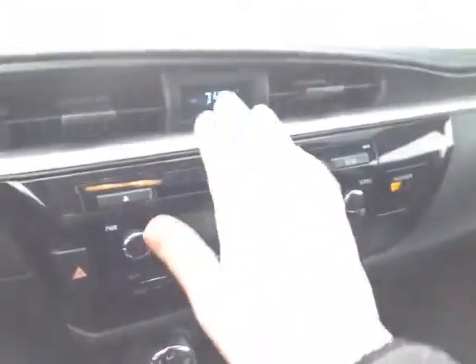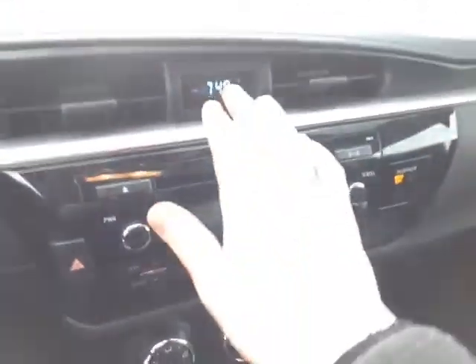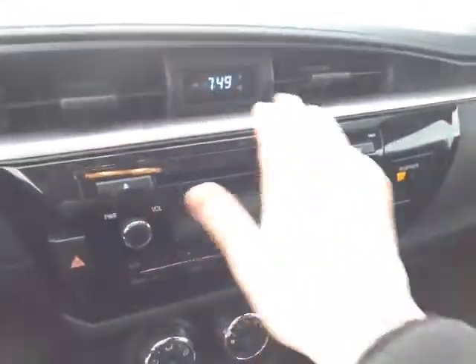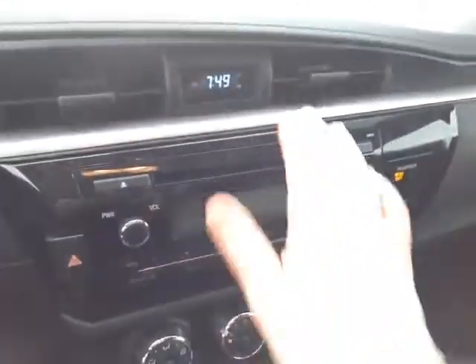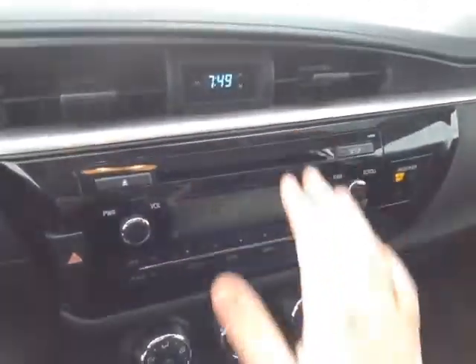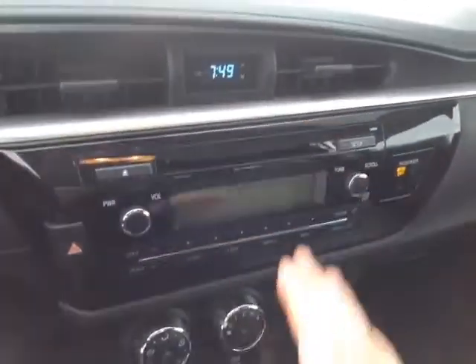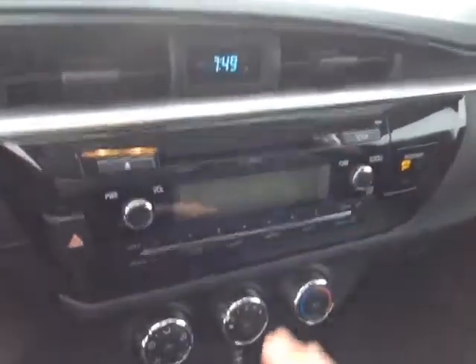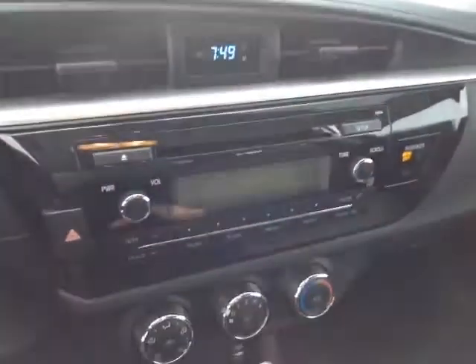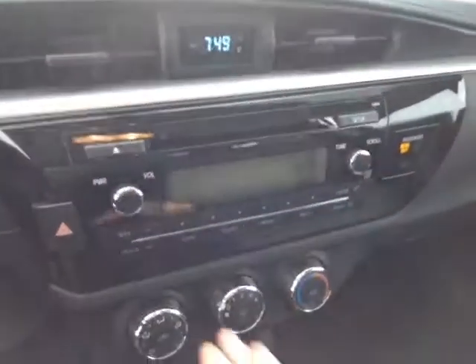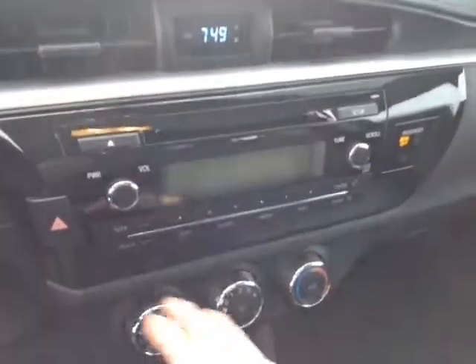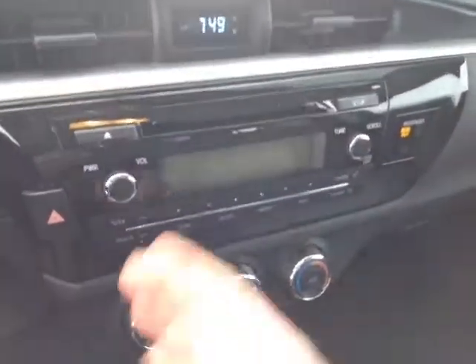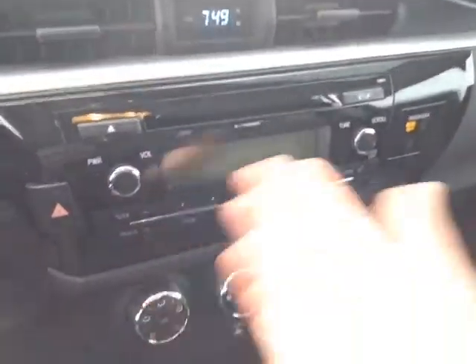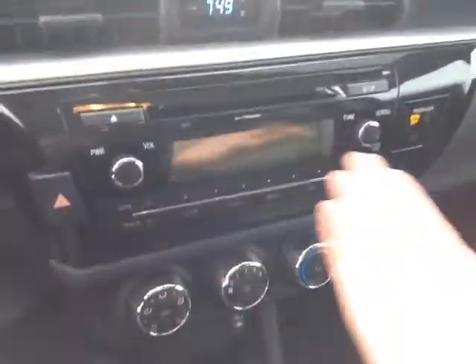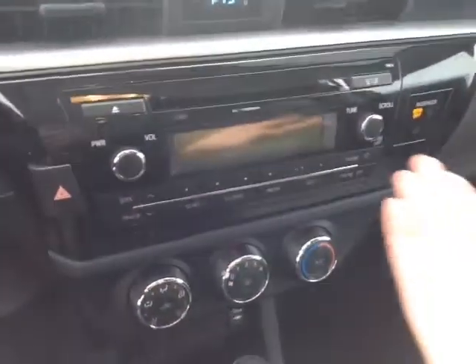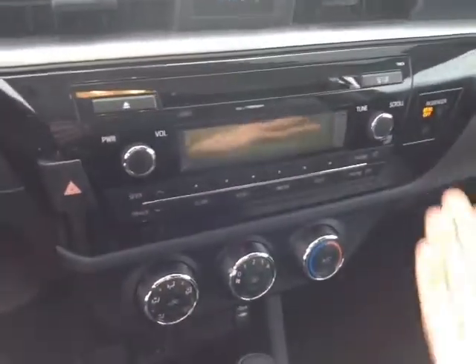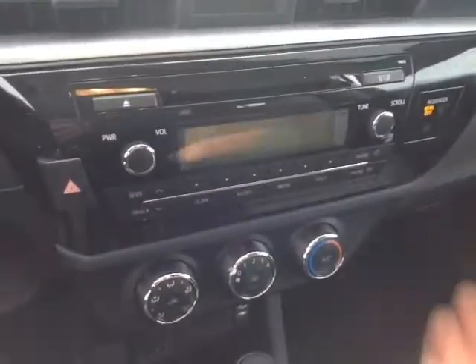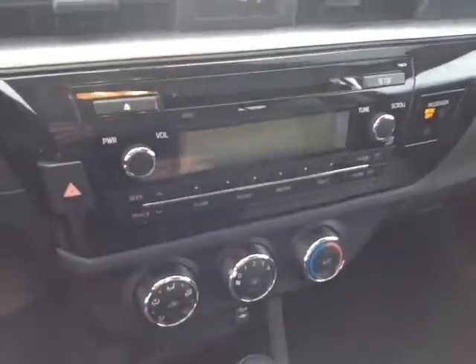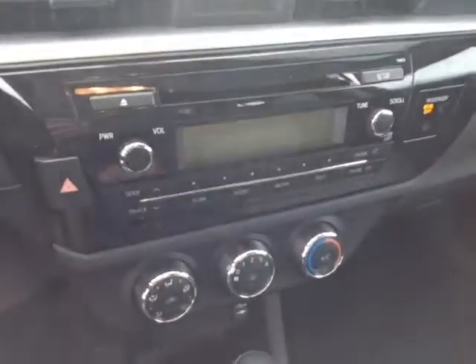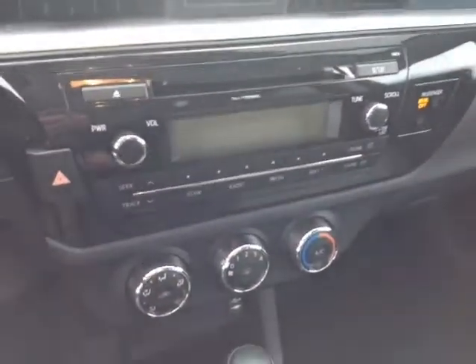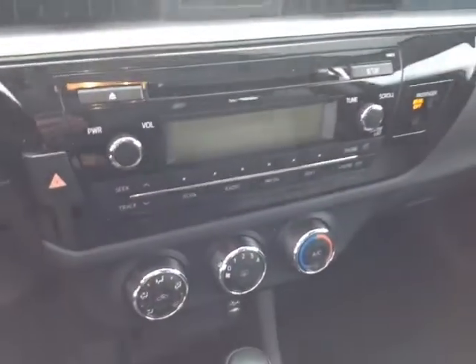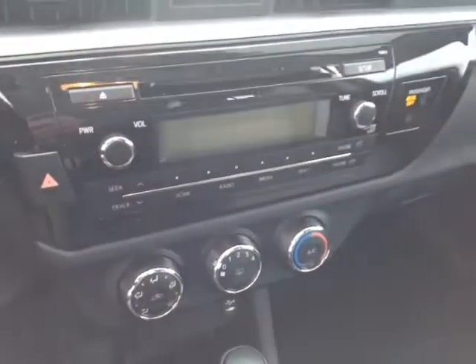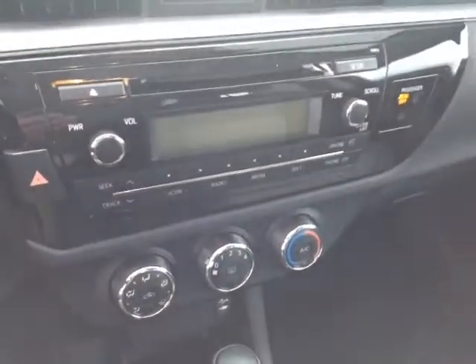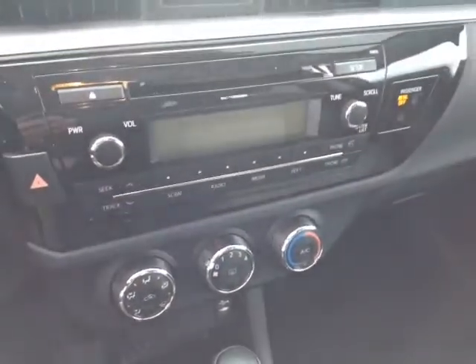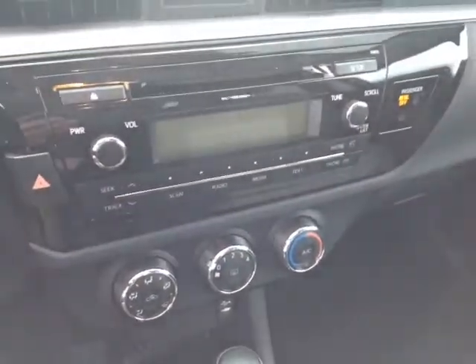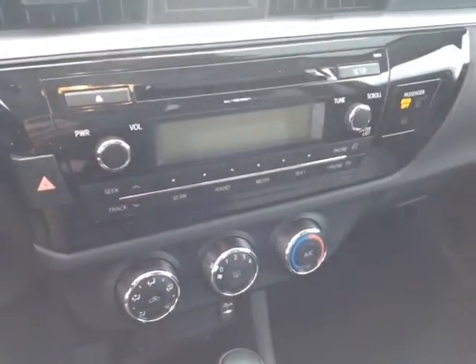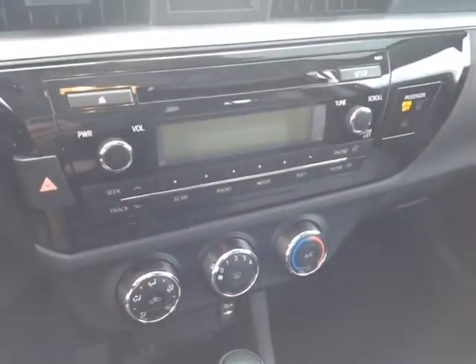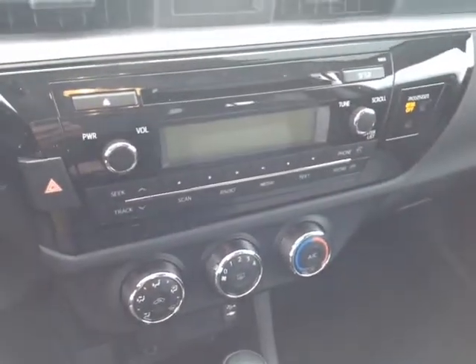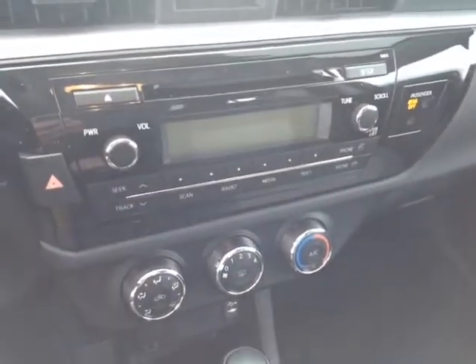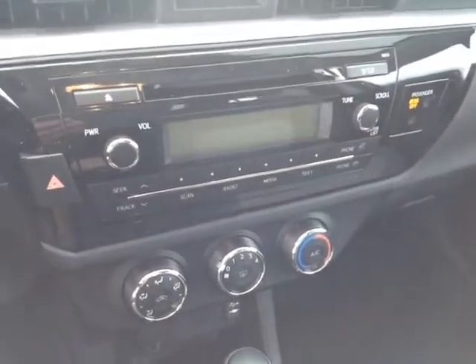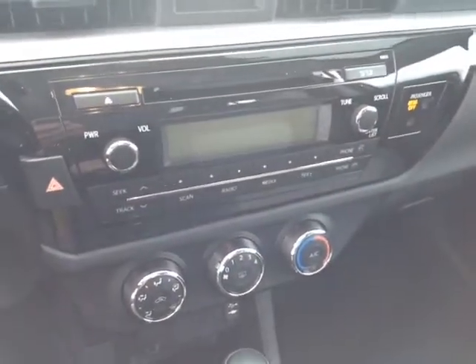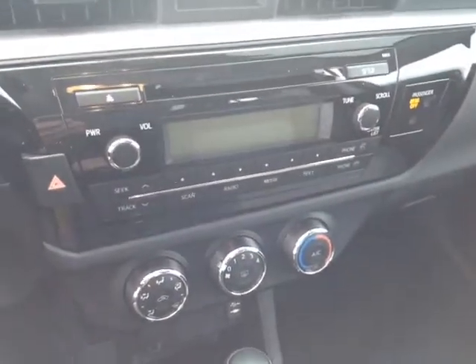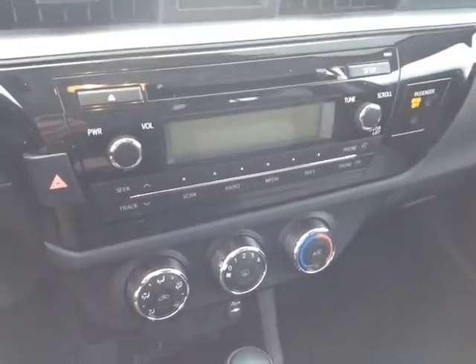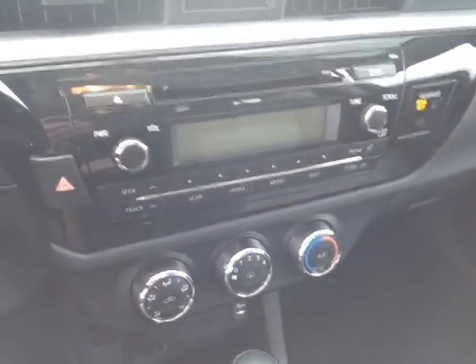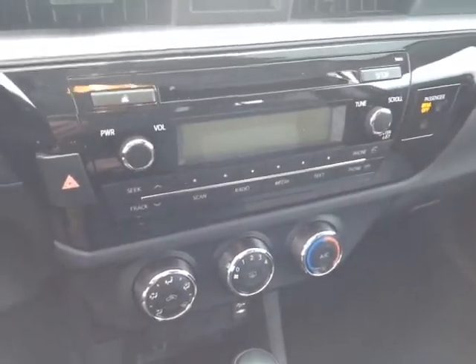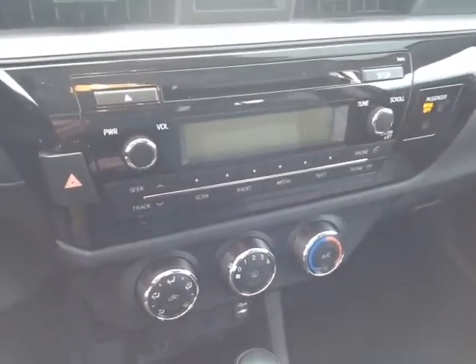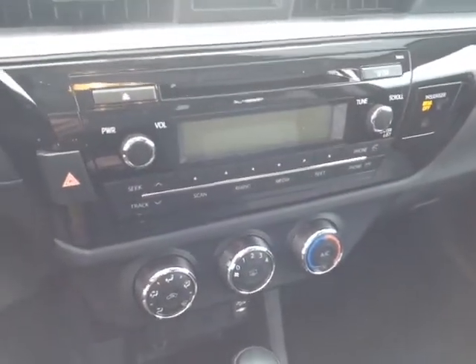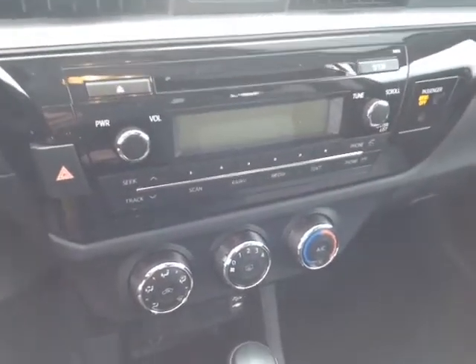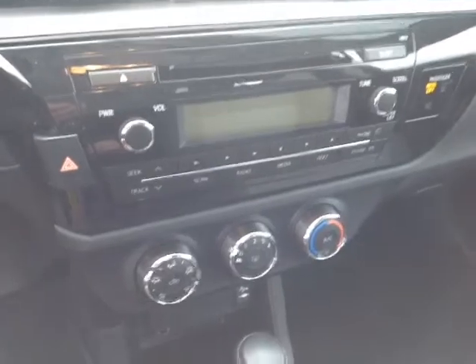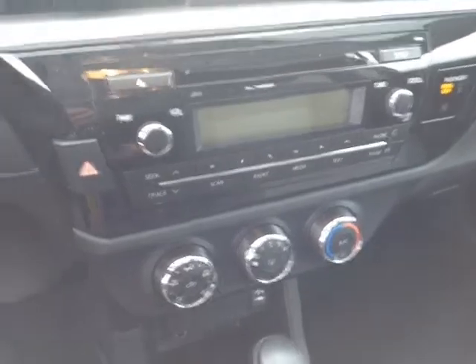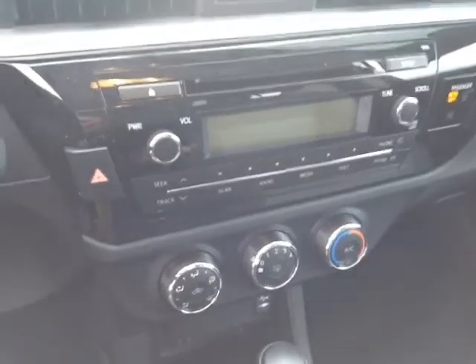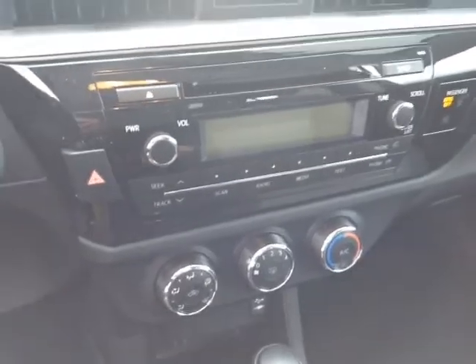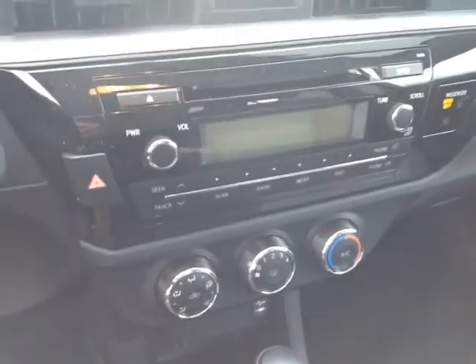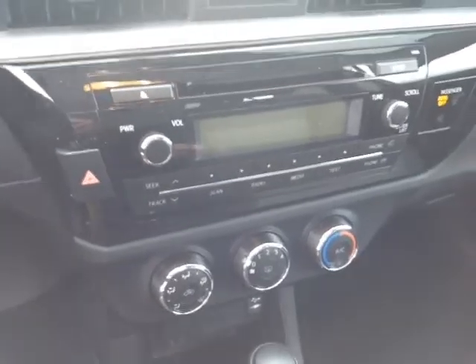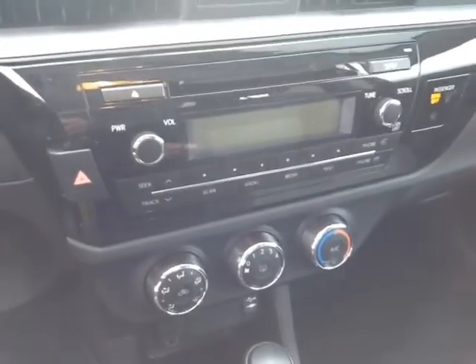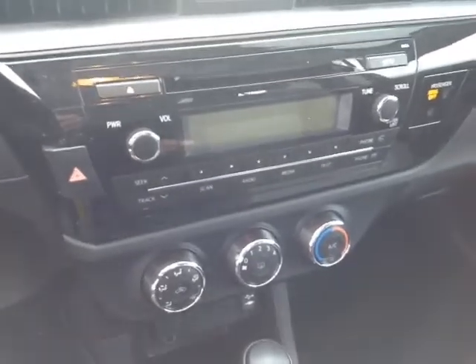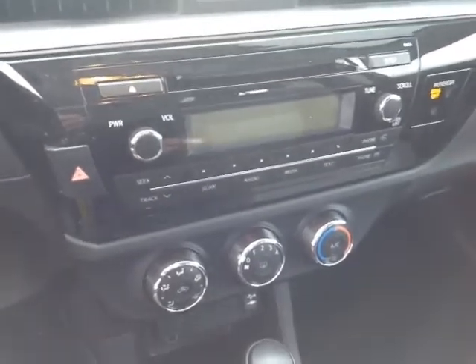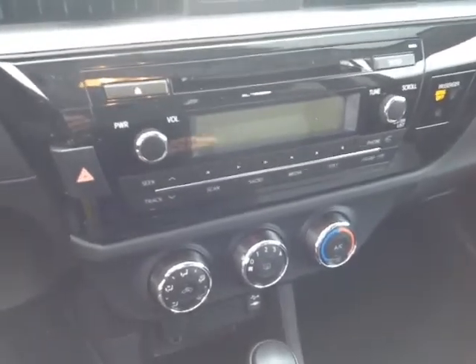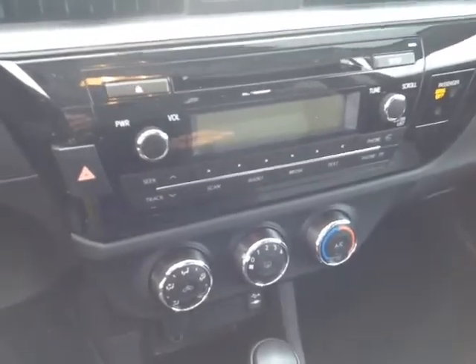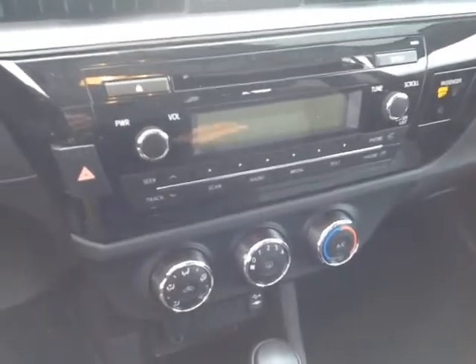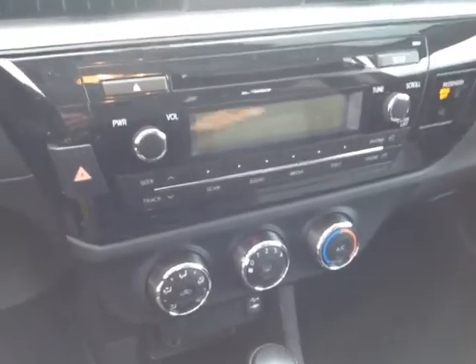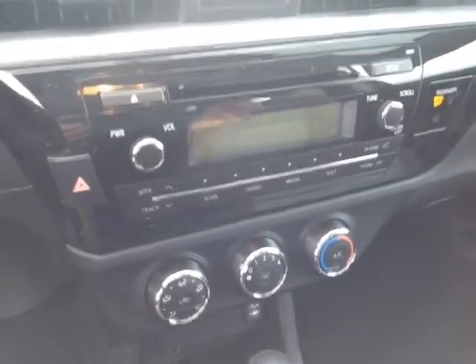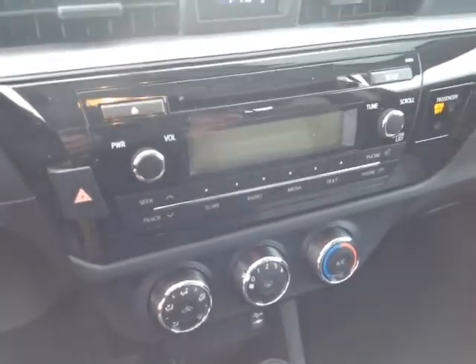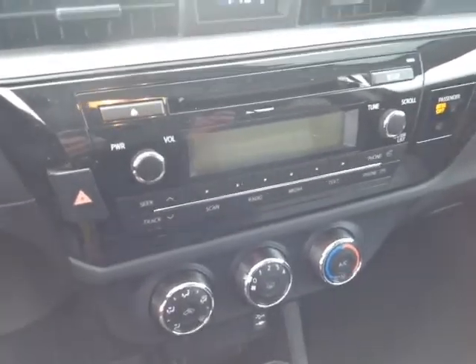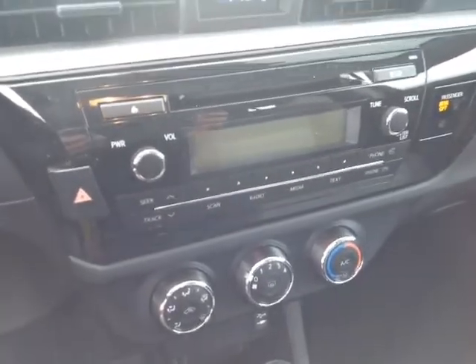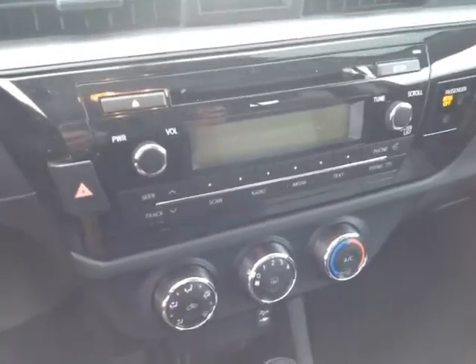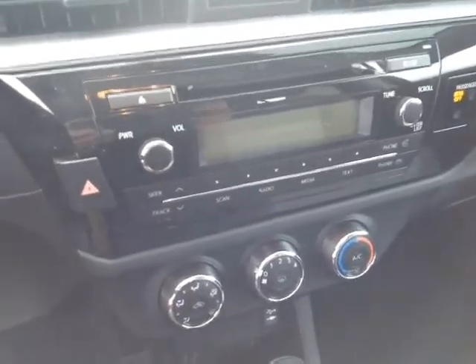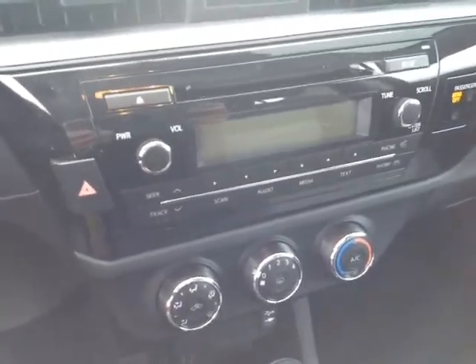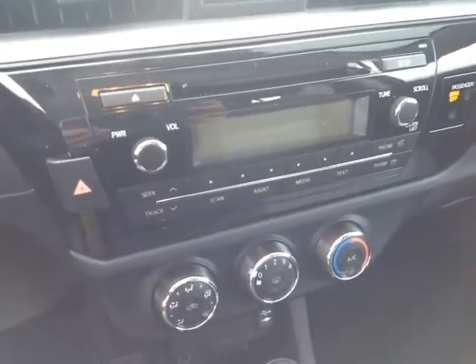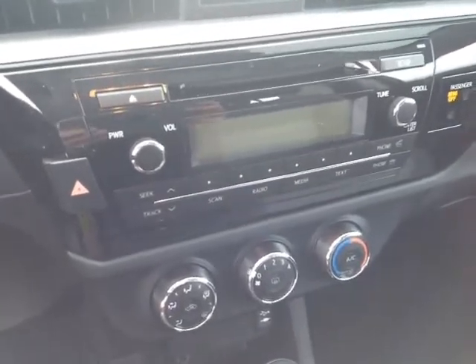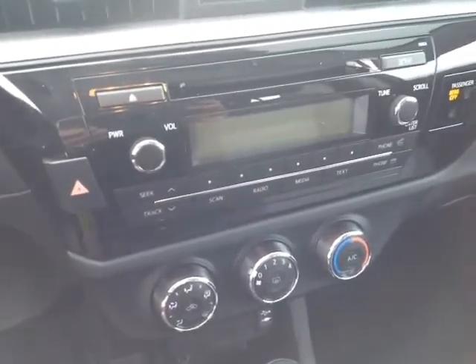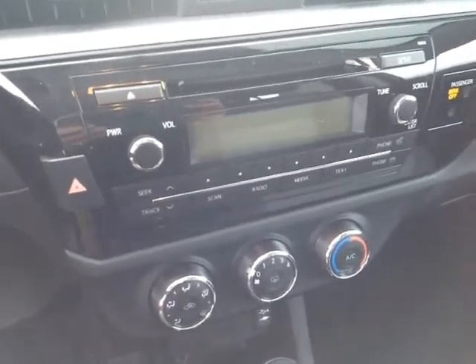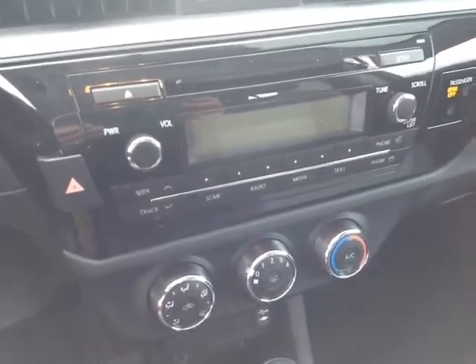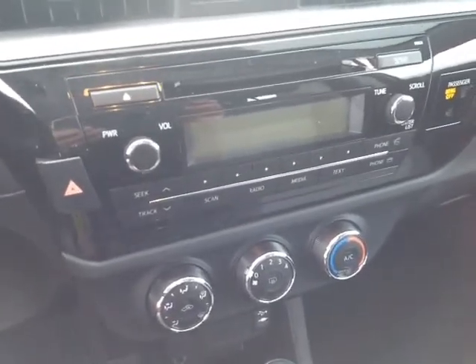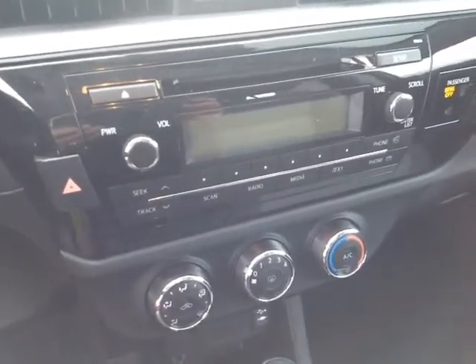Digital clock up top there. And then your stereo features AM, FM, CD, USB, Bluetooth, and auxiliary audio sources.